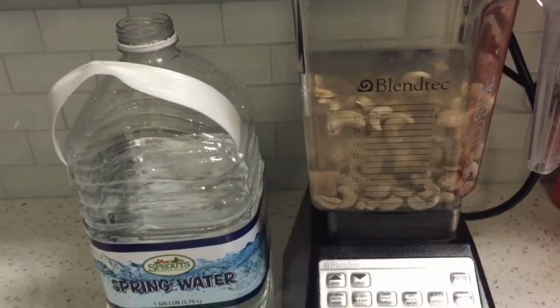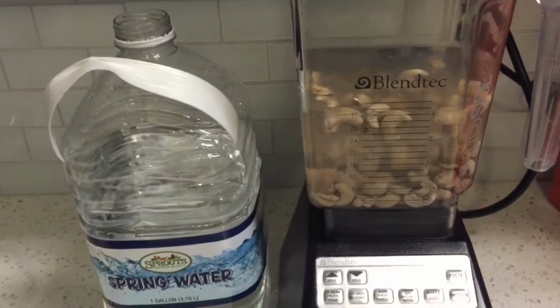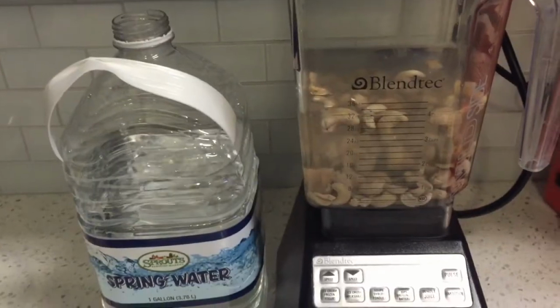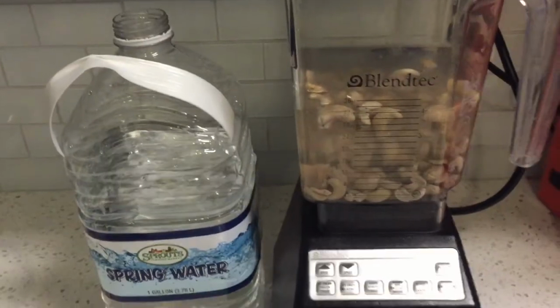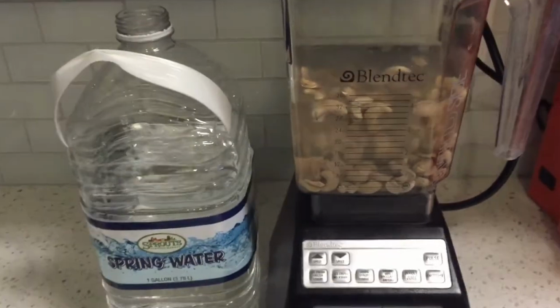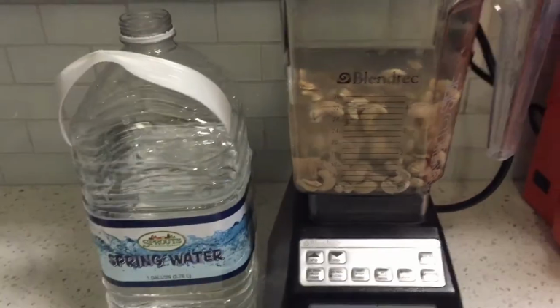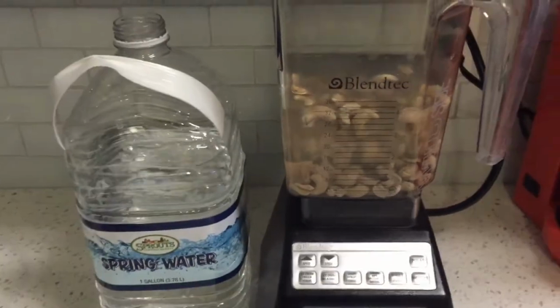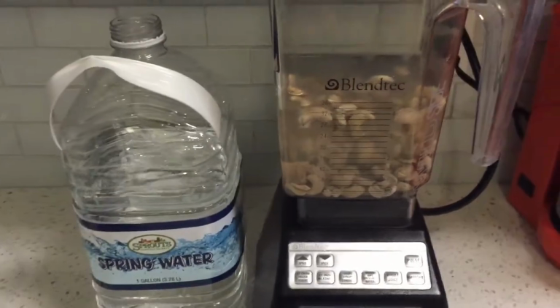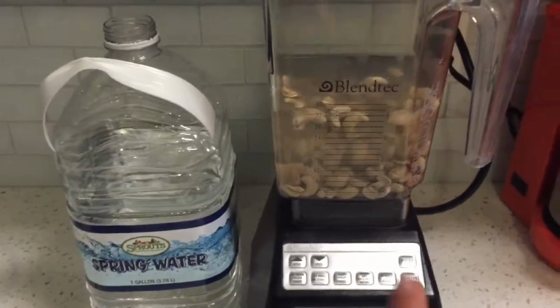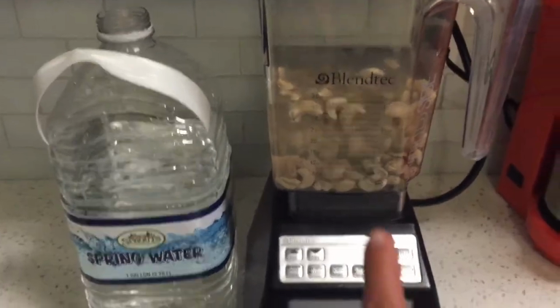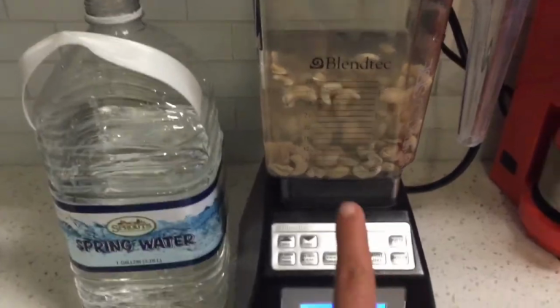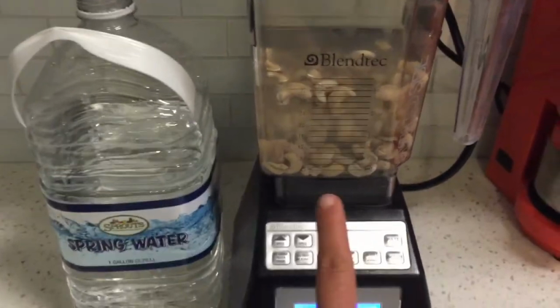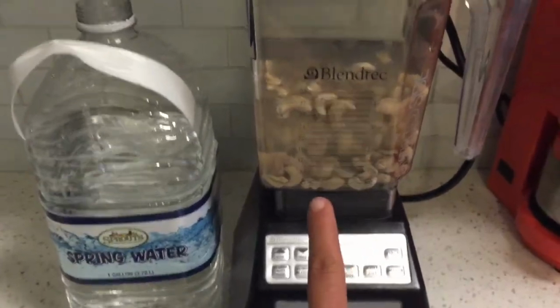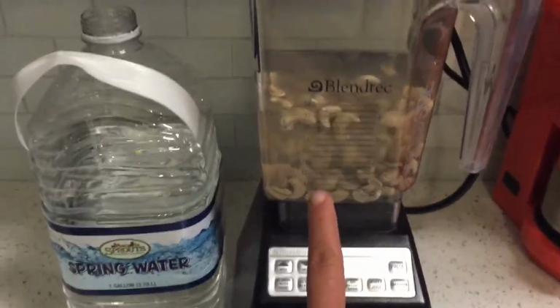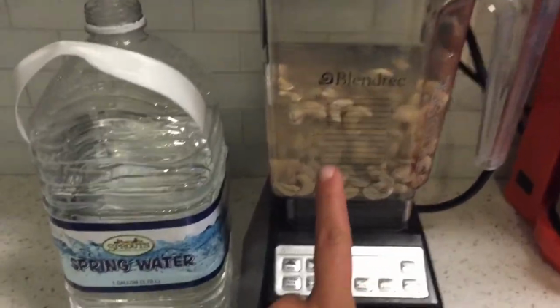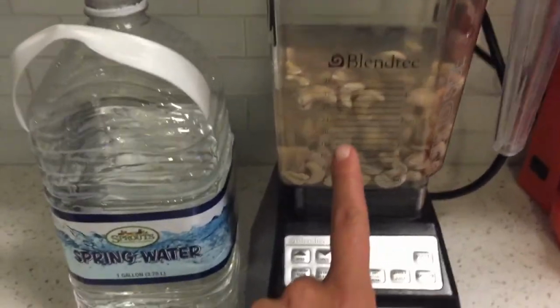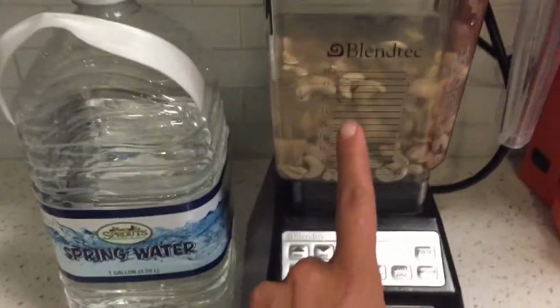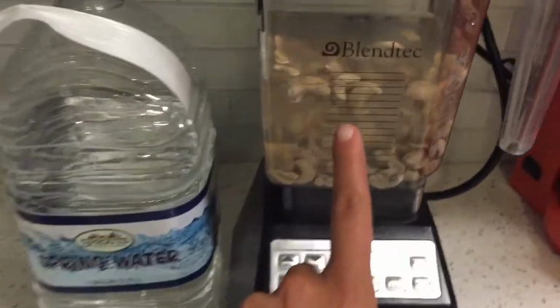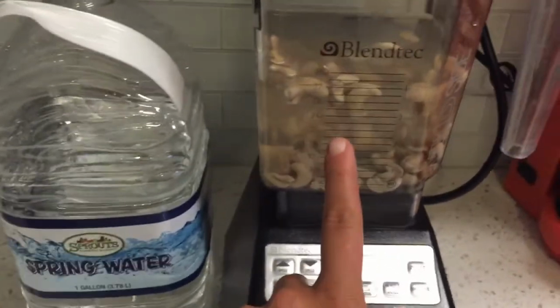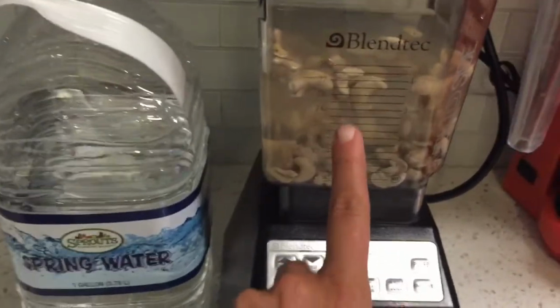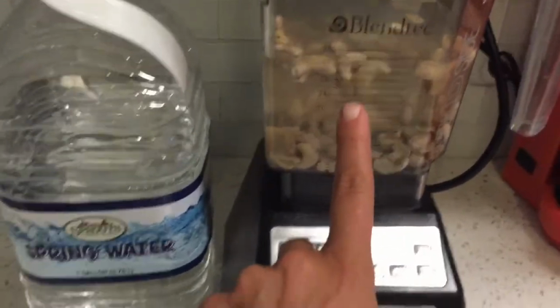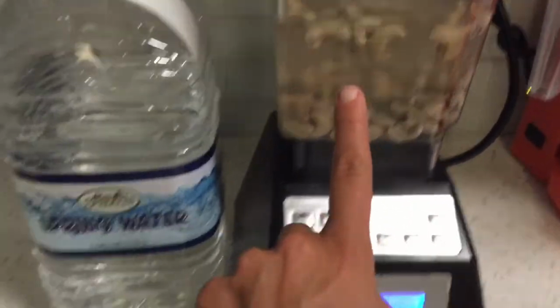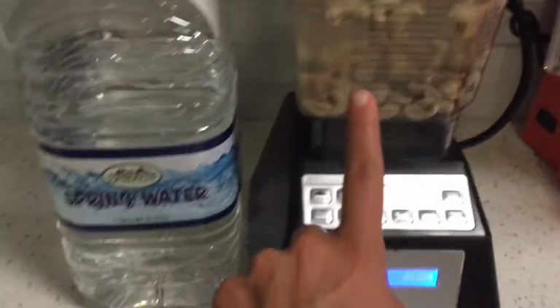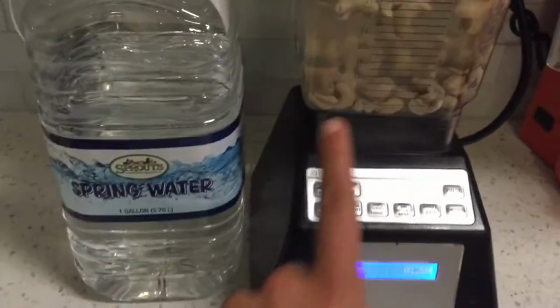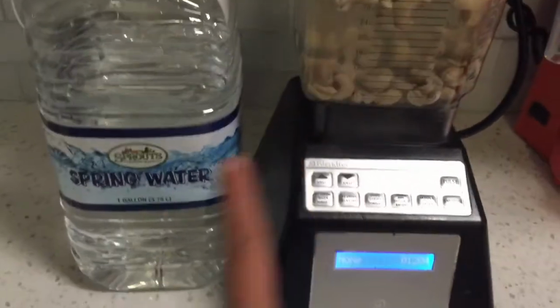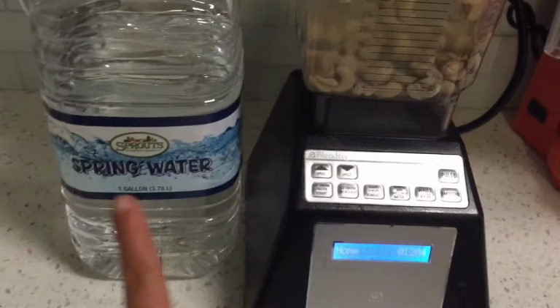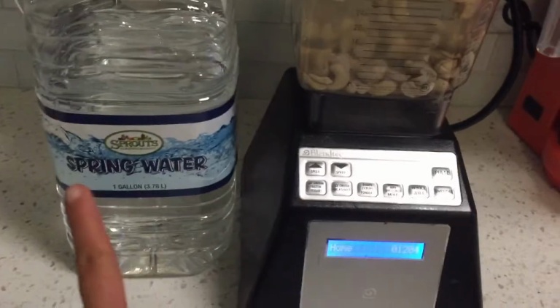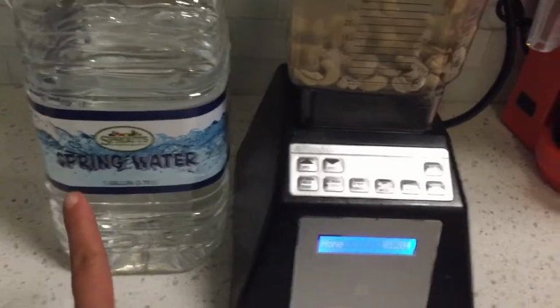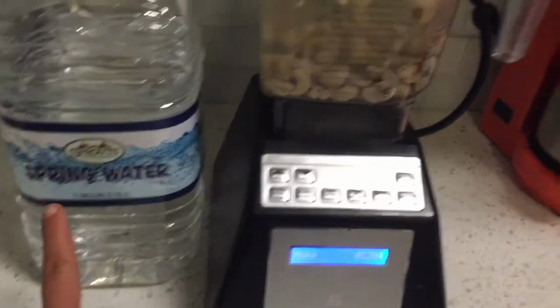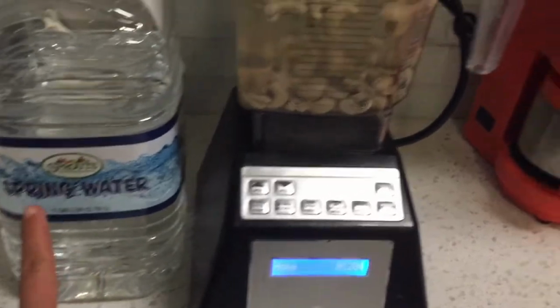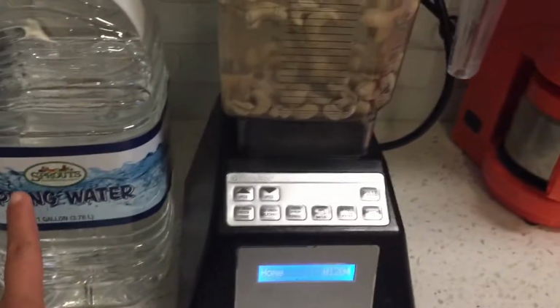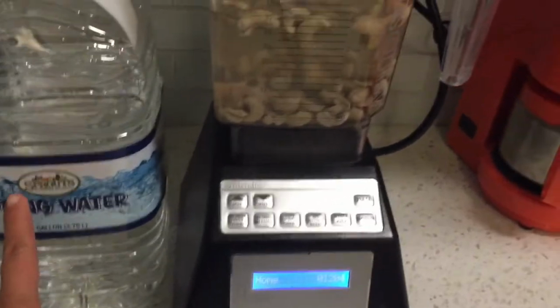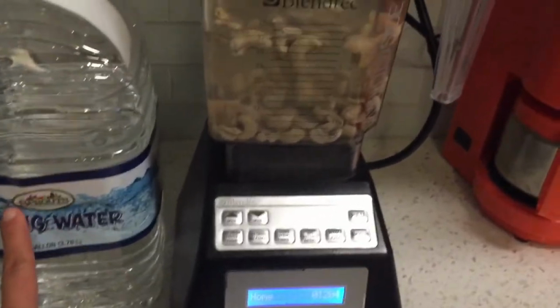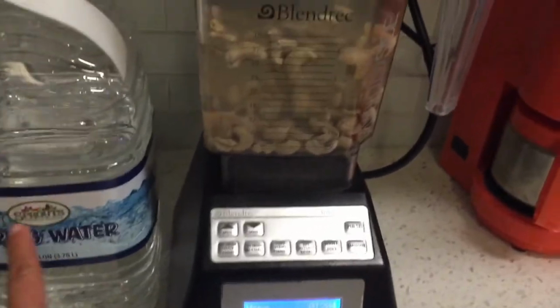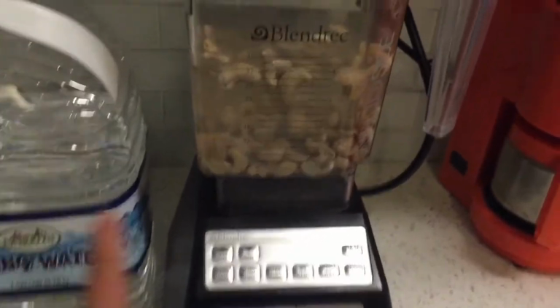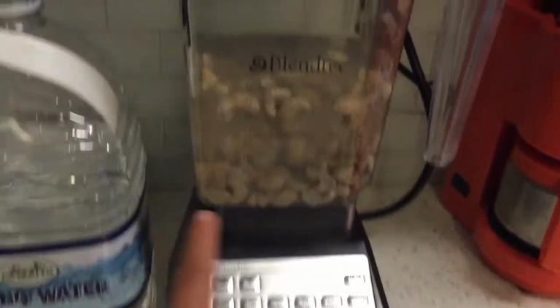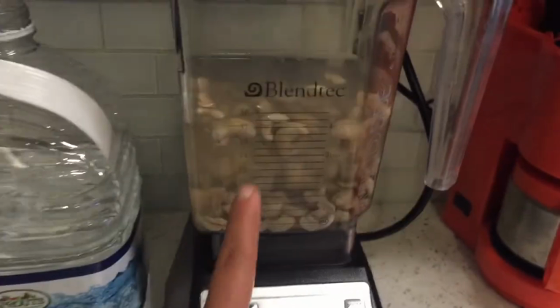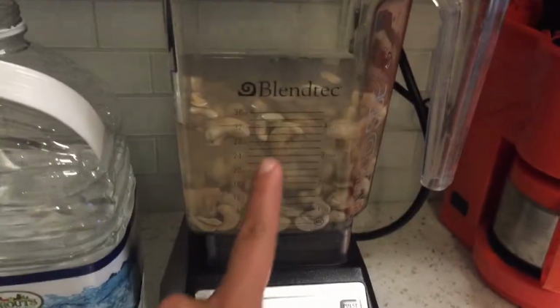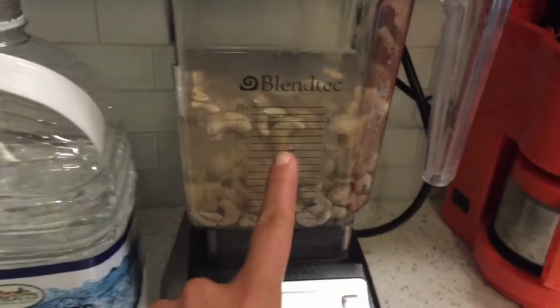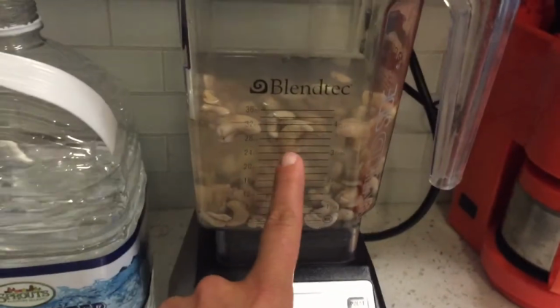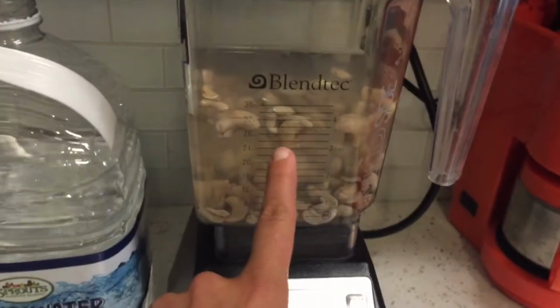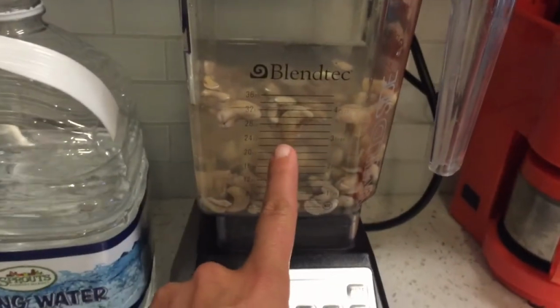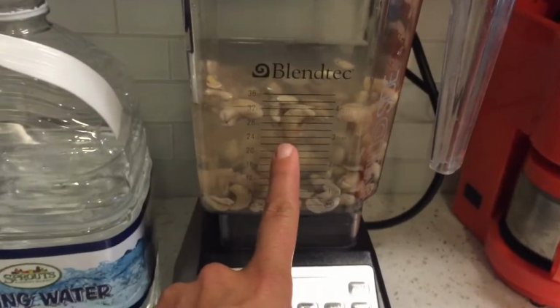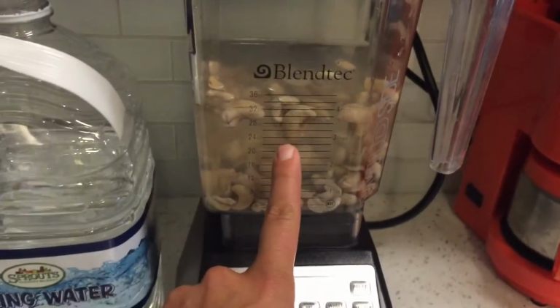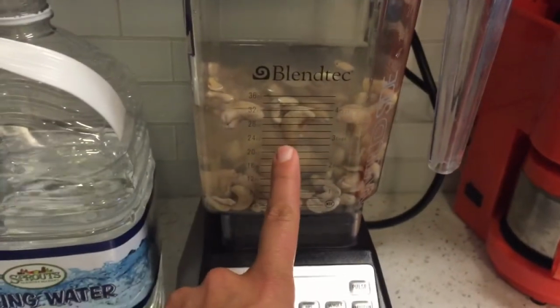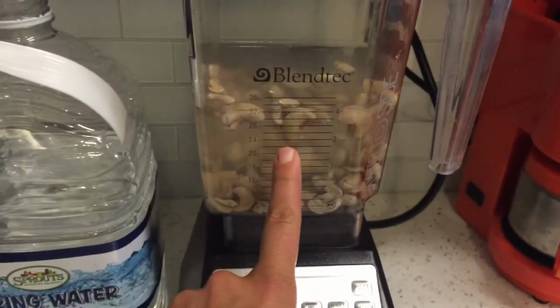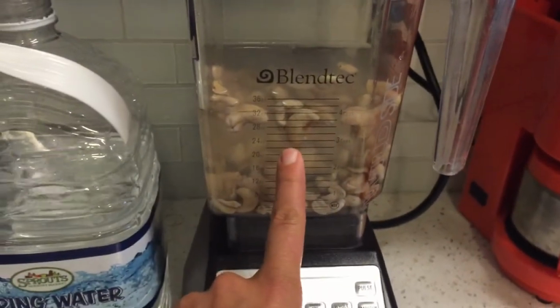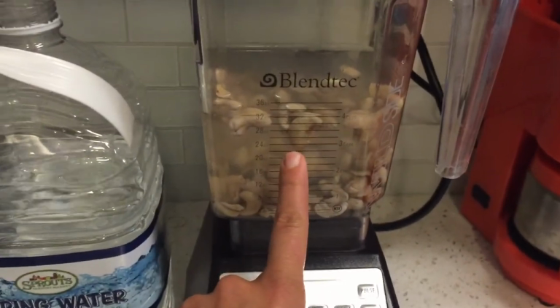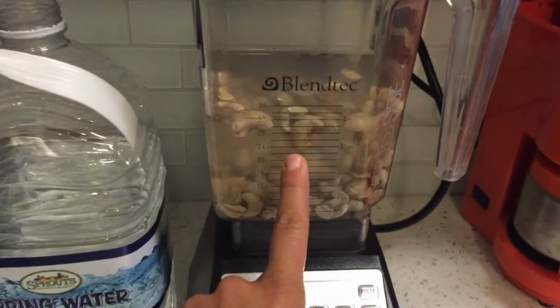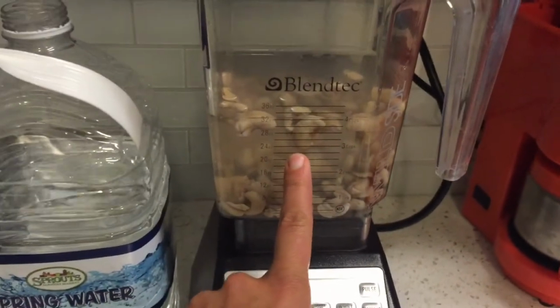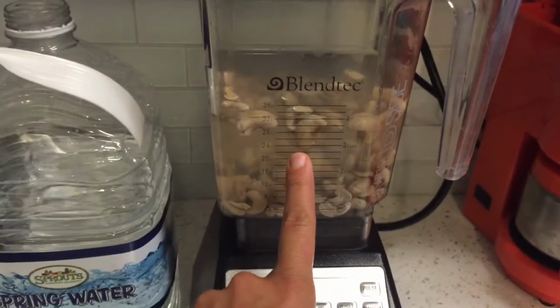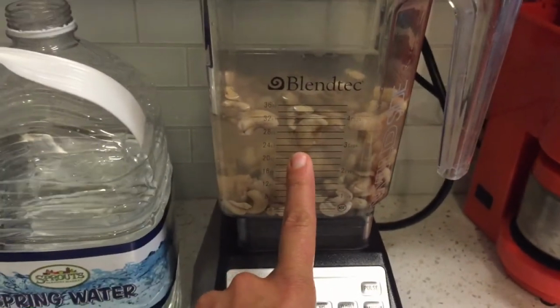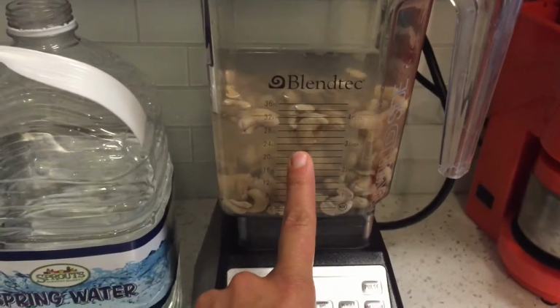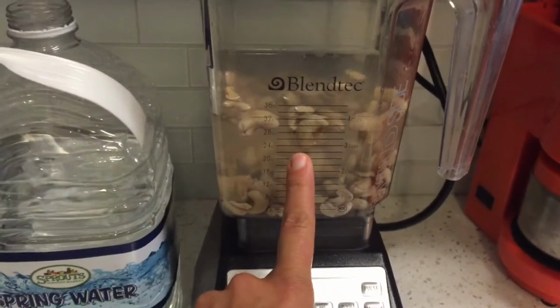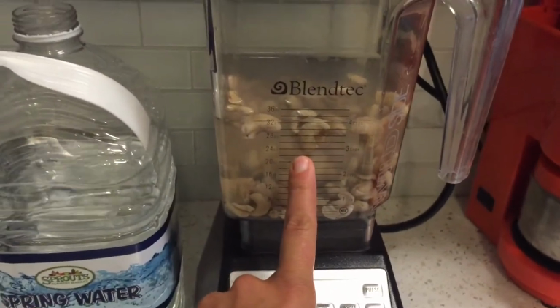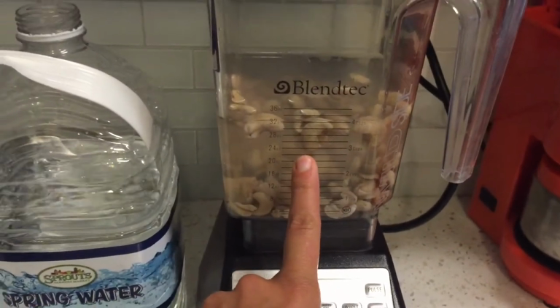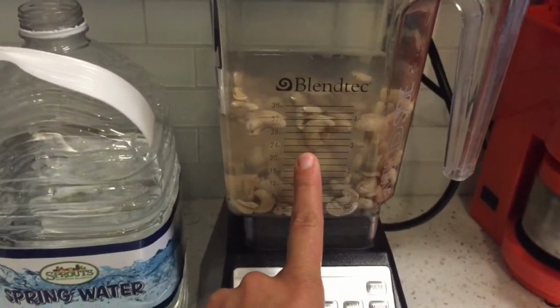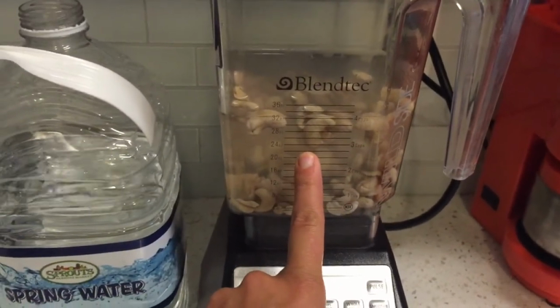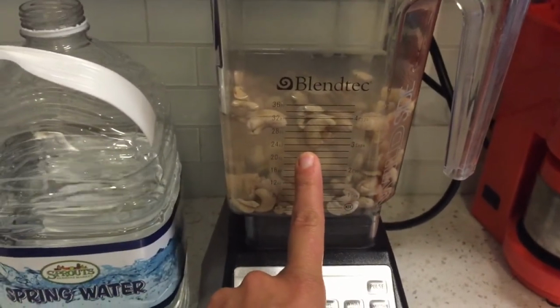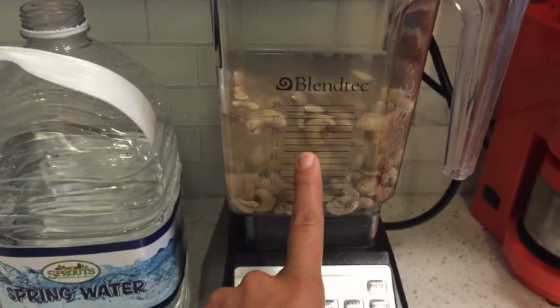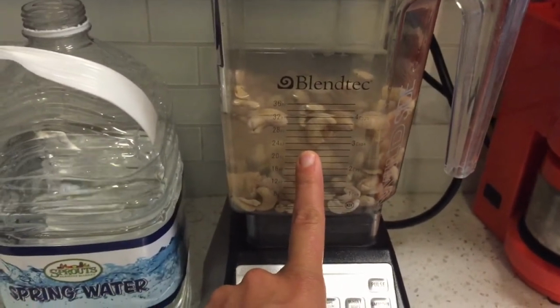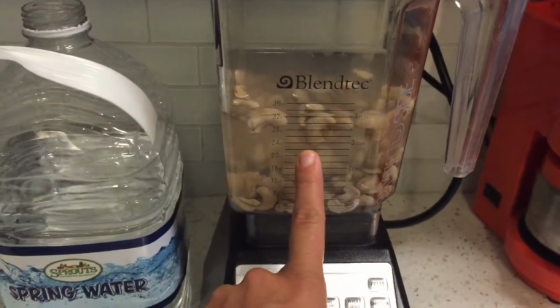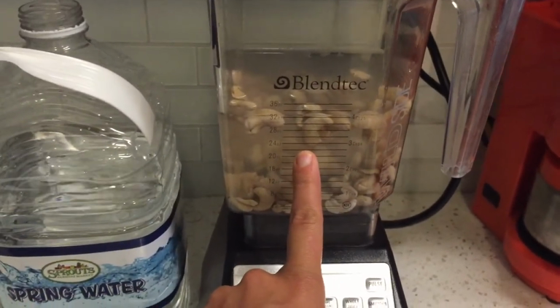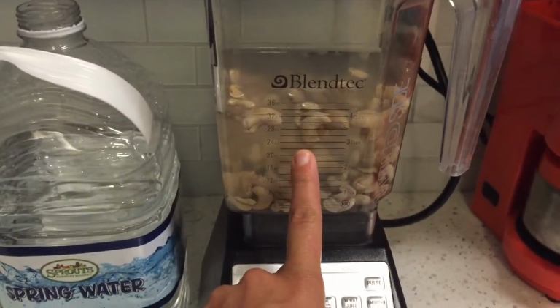At this point I'm making cashew milk. I added four cups of filtered water to the one cup of cashews and then we're going to blend.